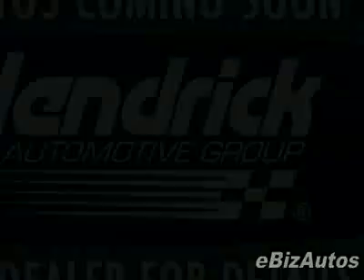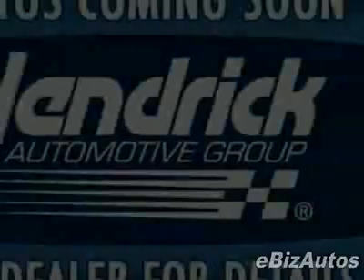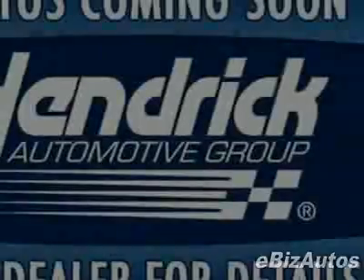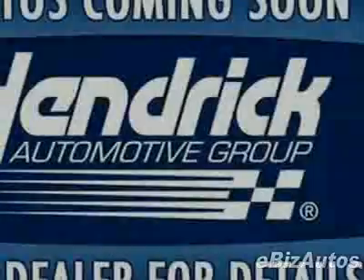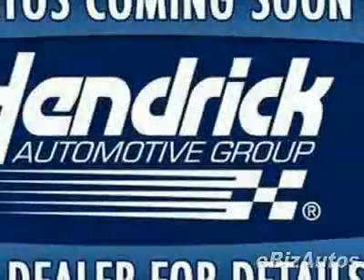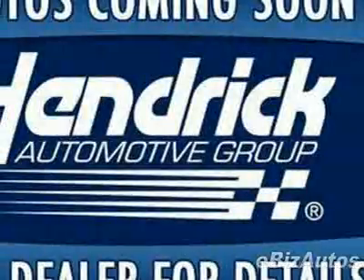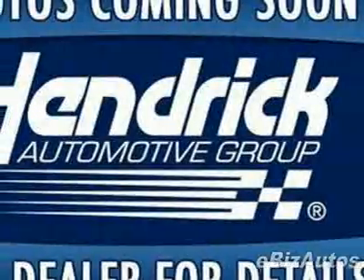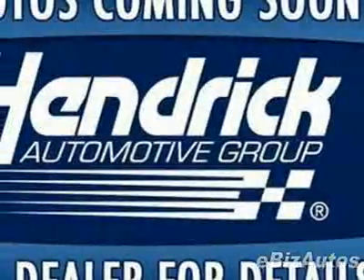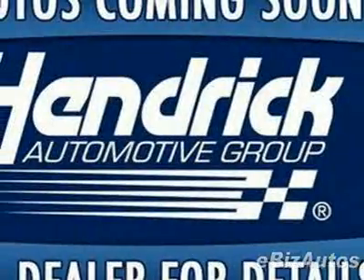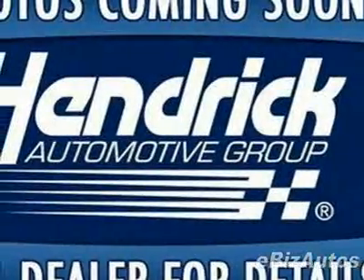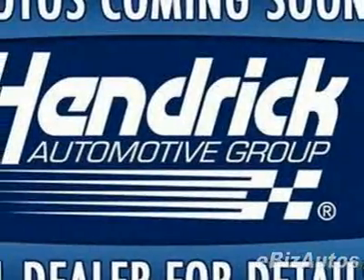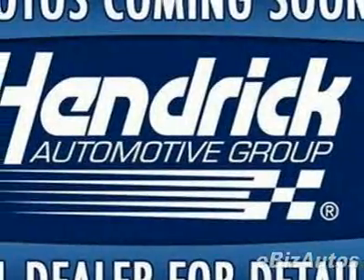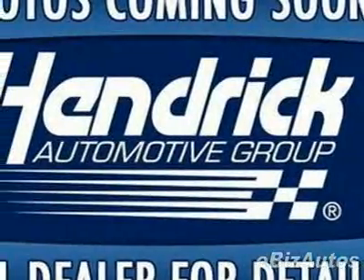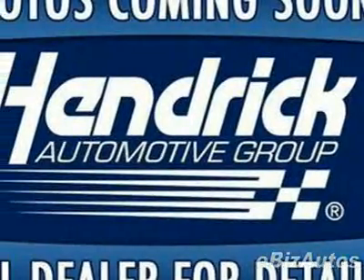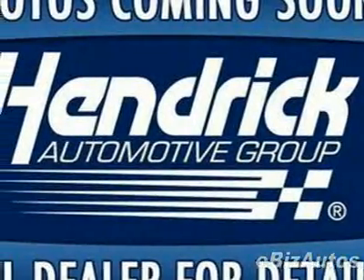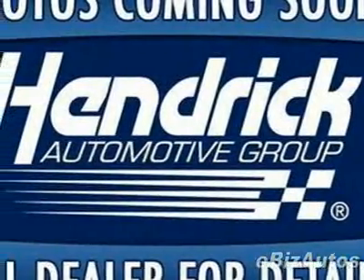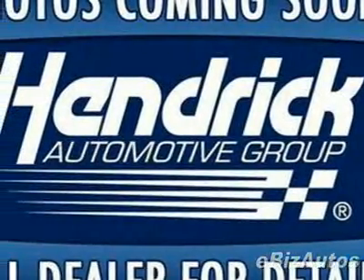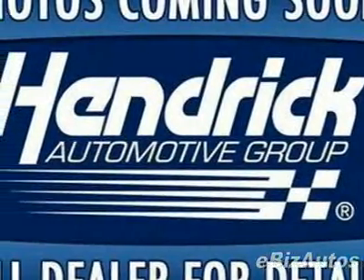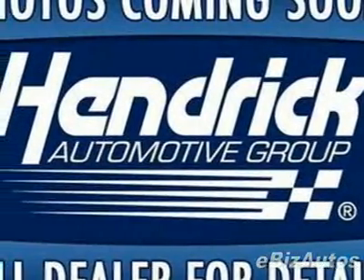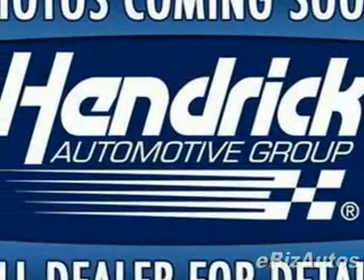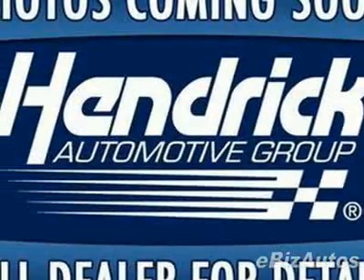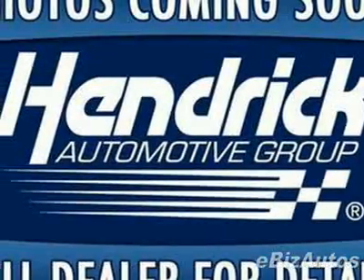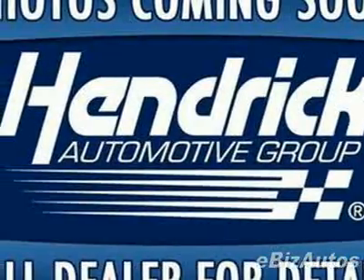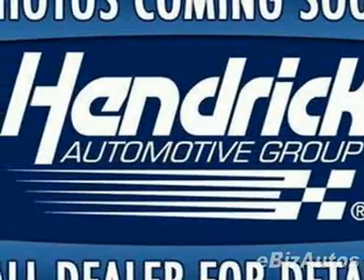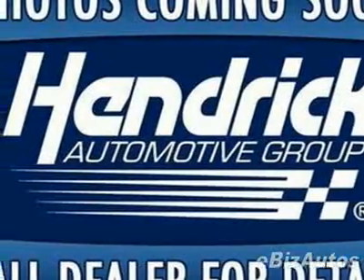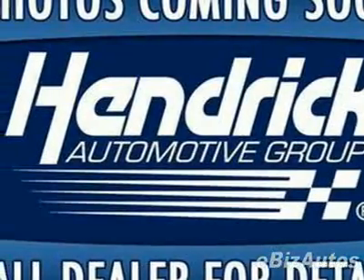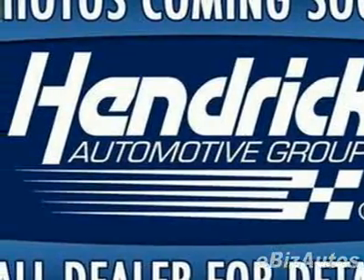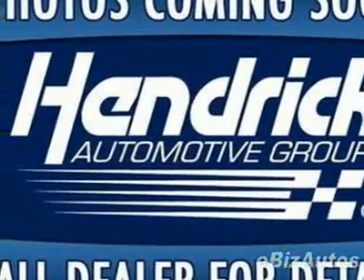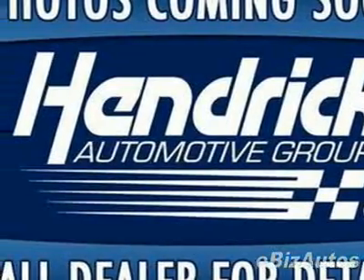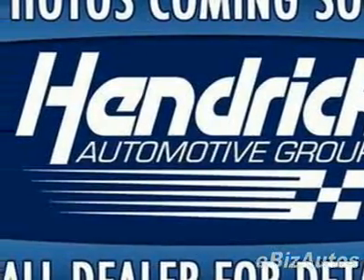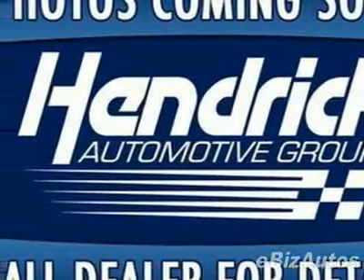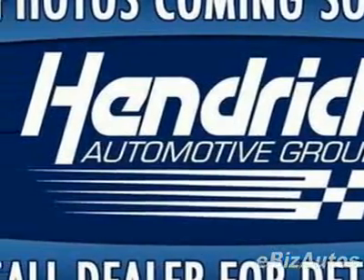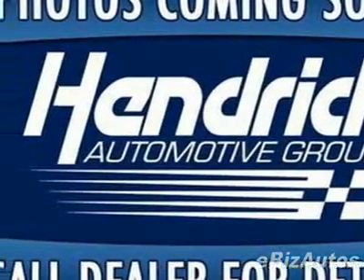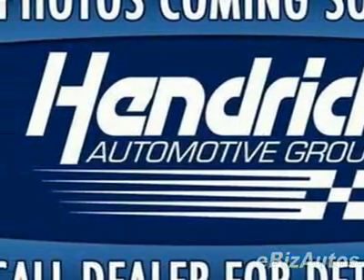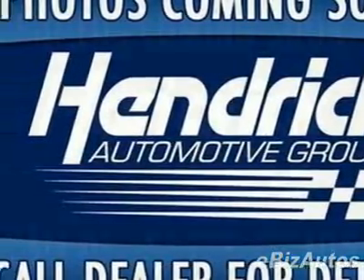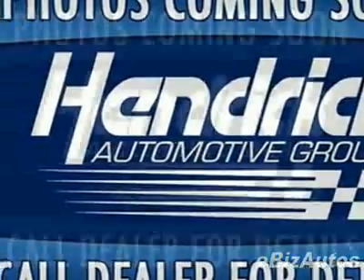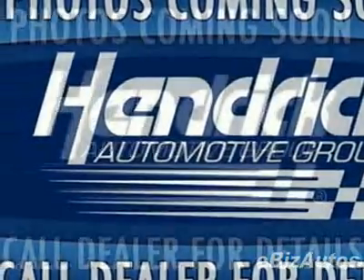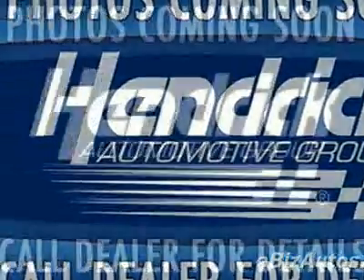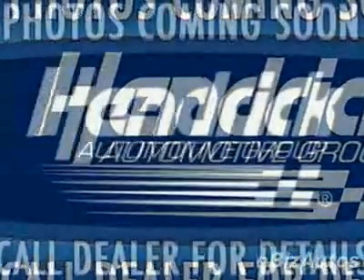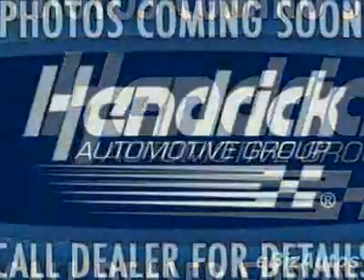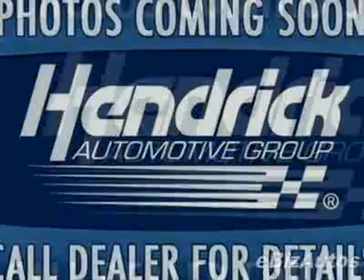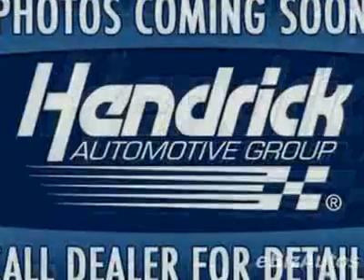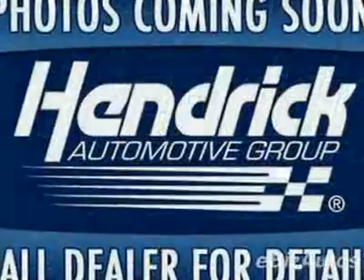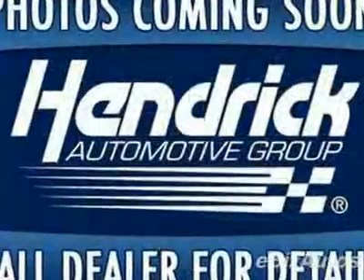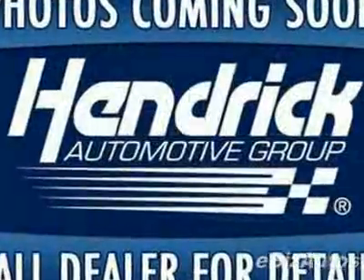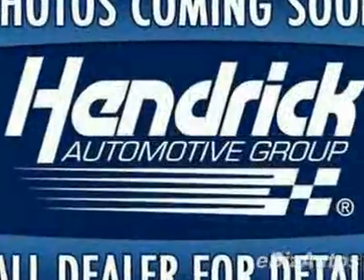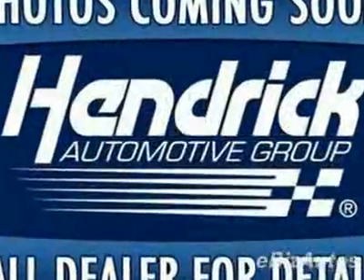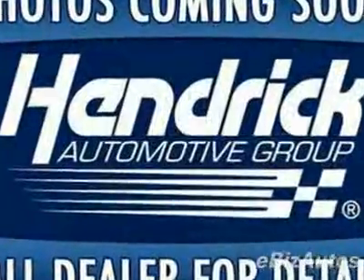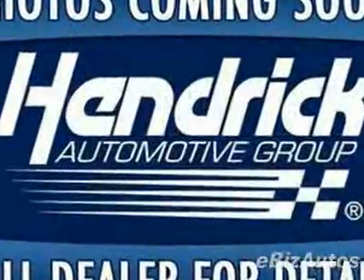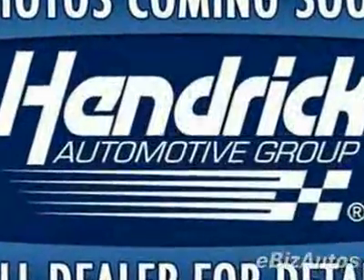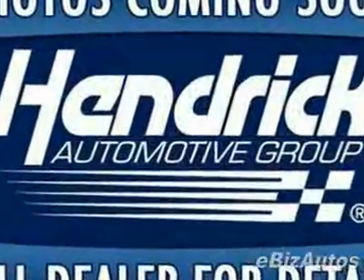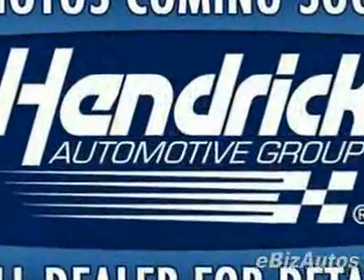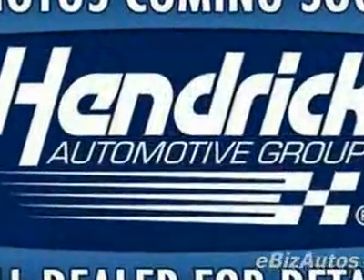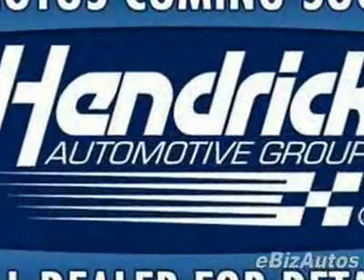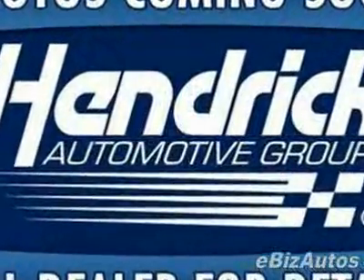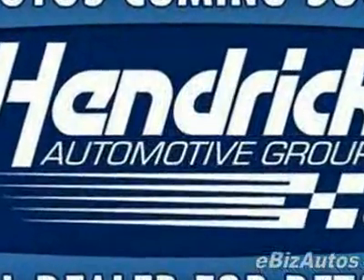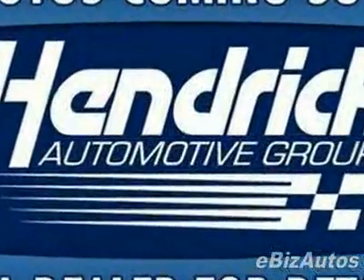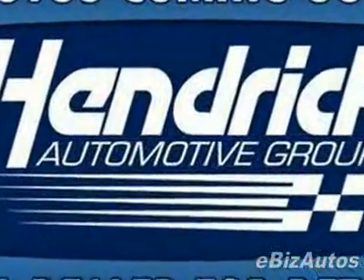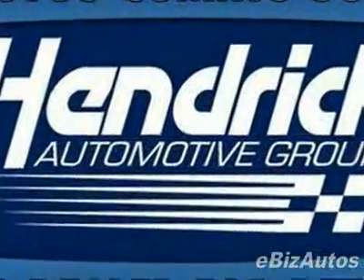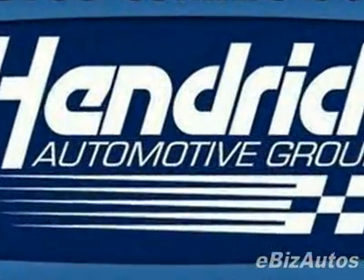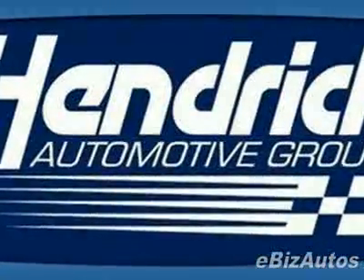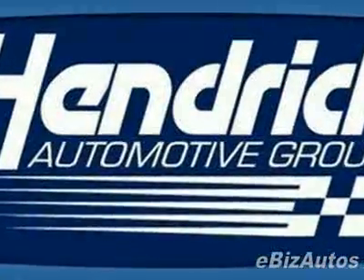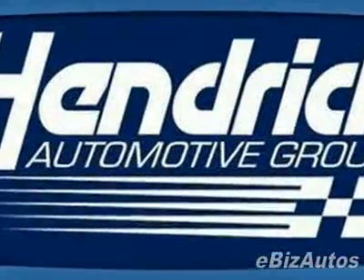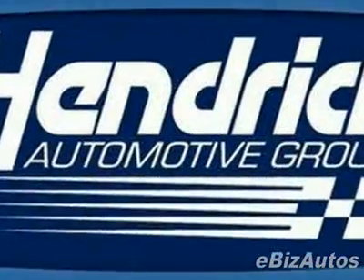Check out this certified pre-owned 2008 Volvo XC90 V8. Carfax has certified this XC90 as having one owner.